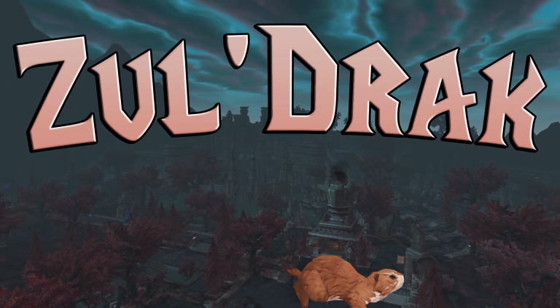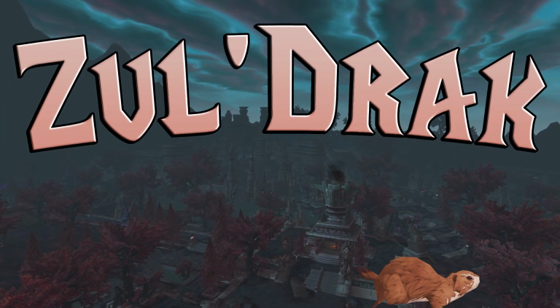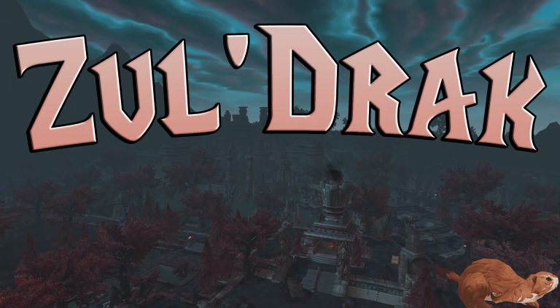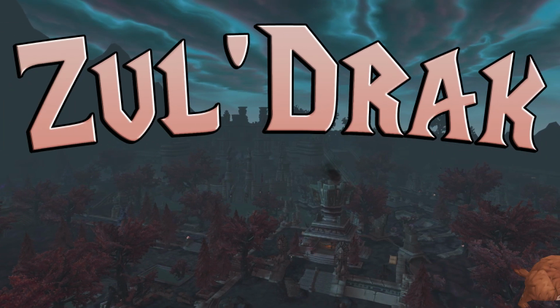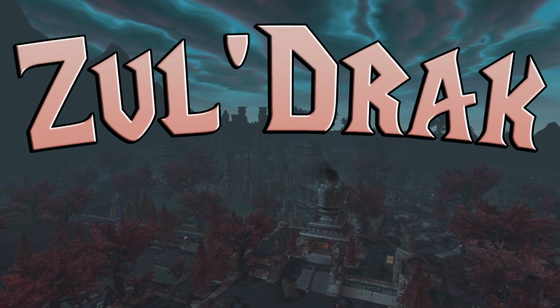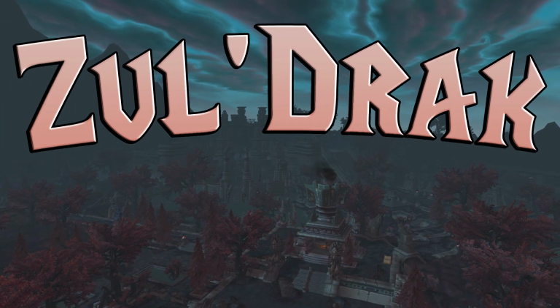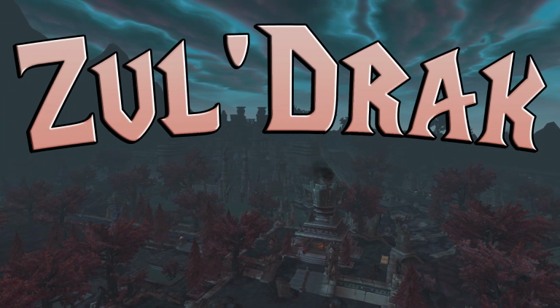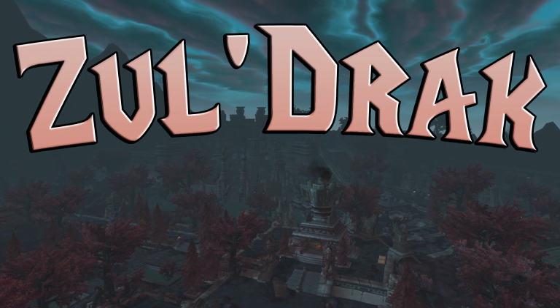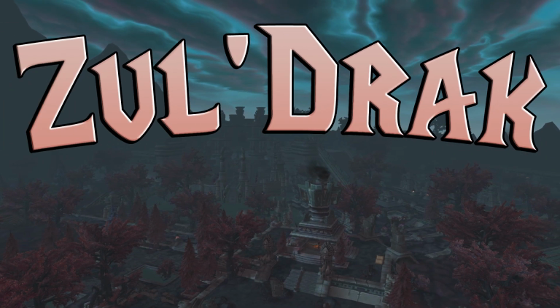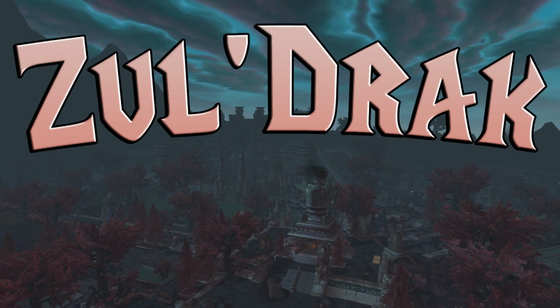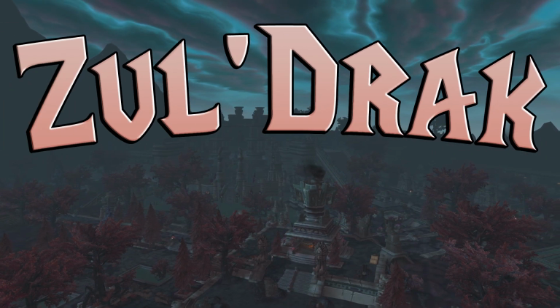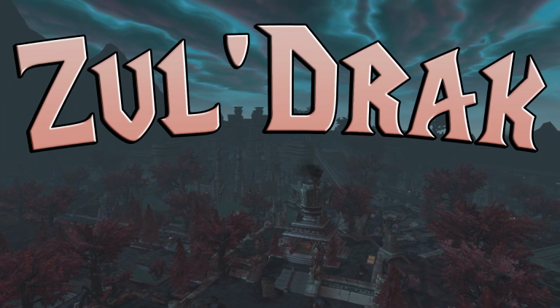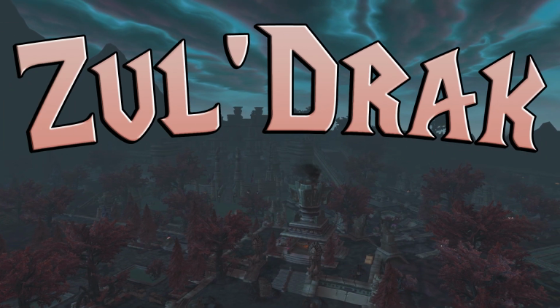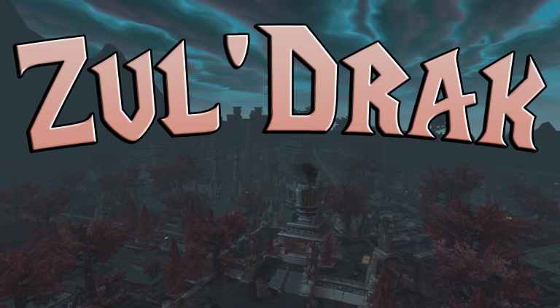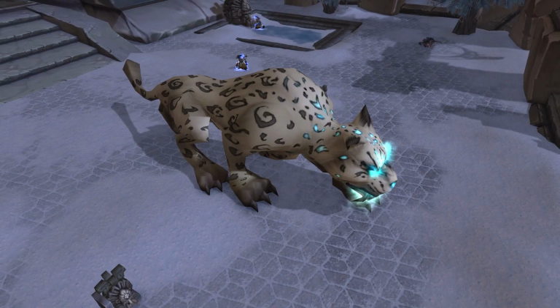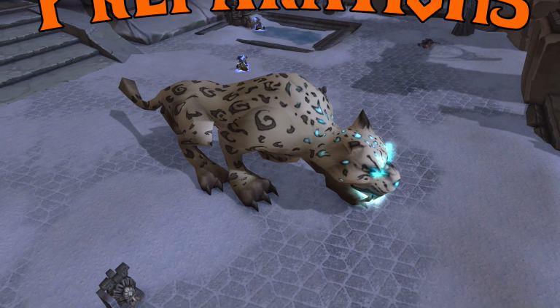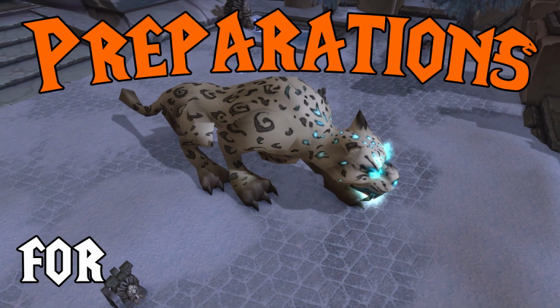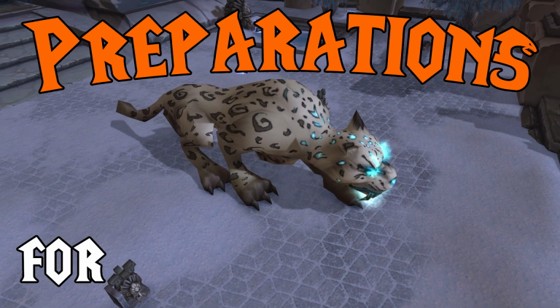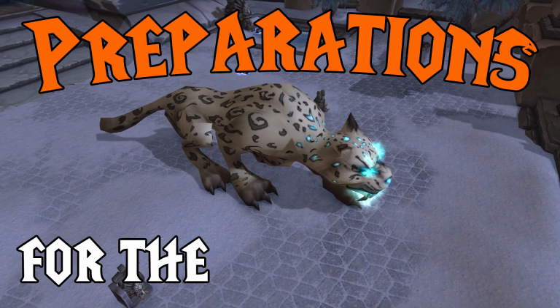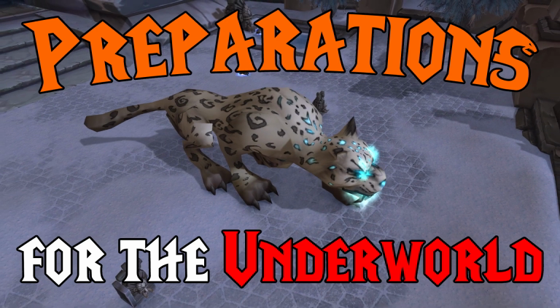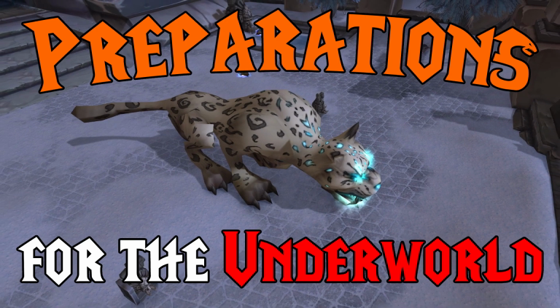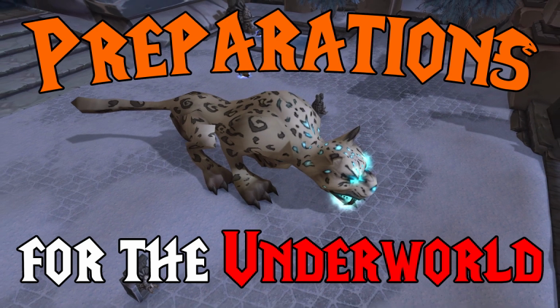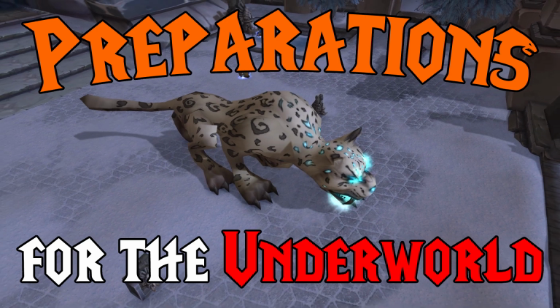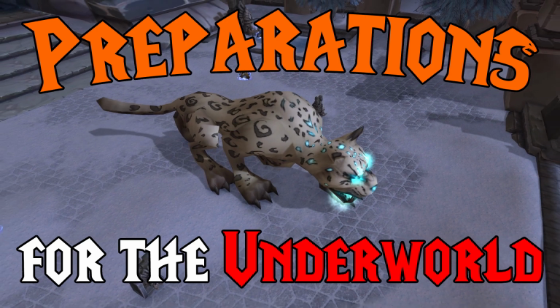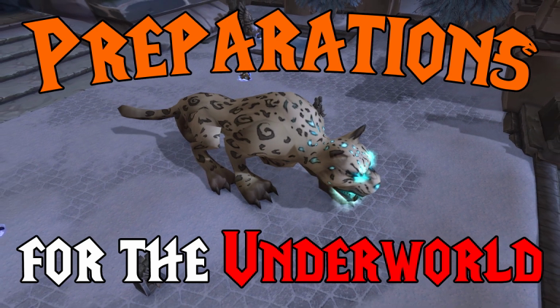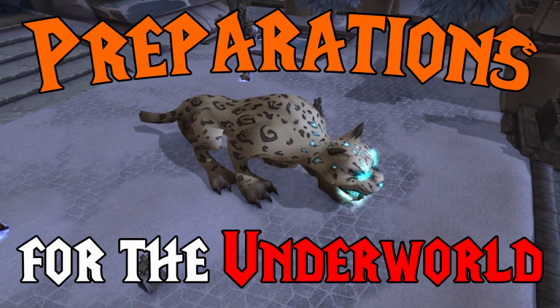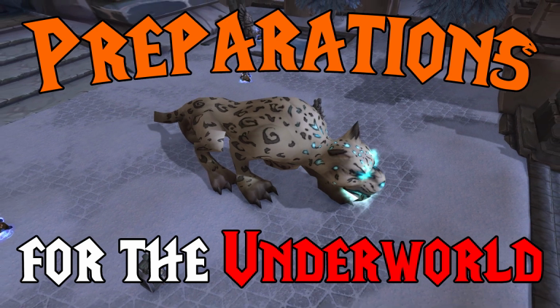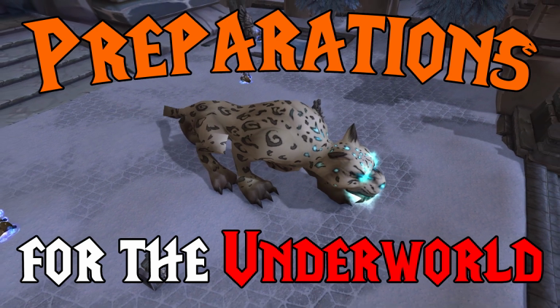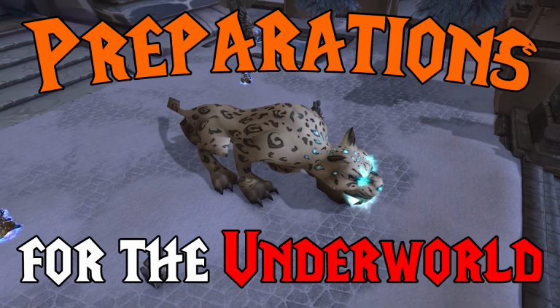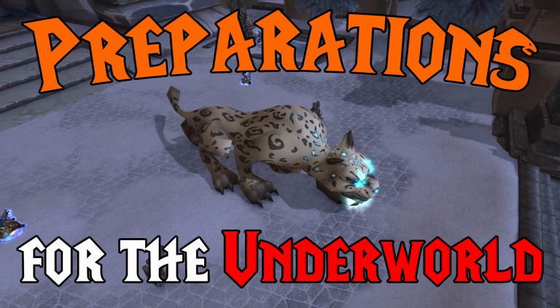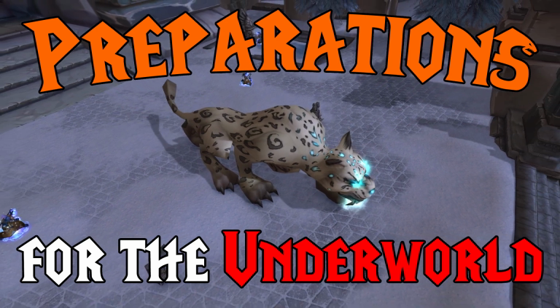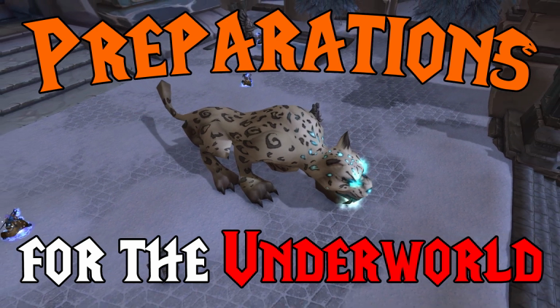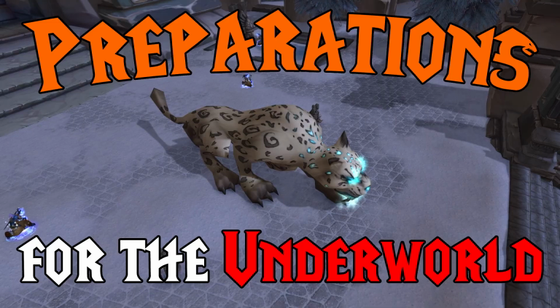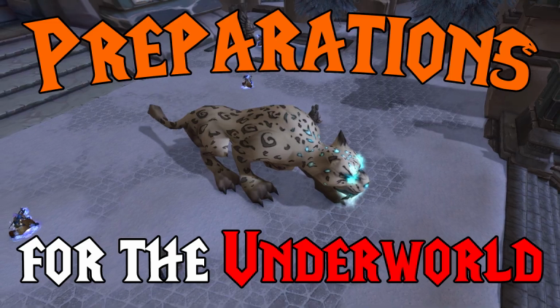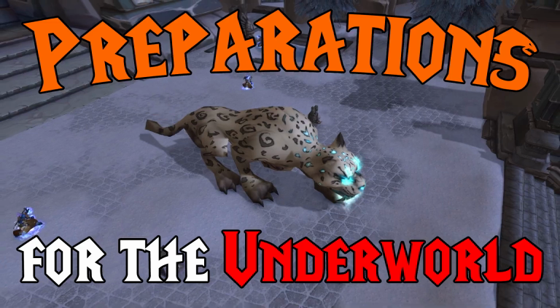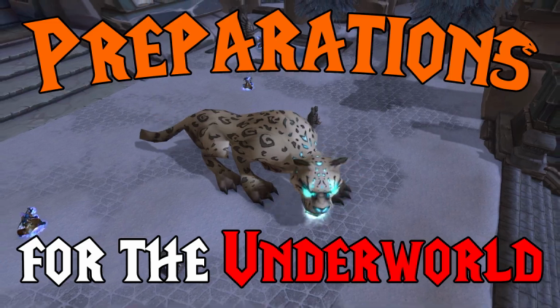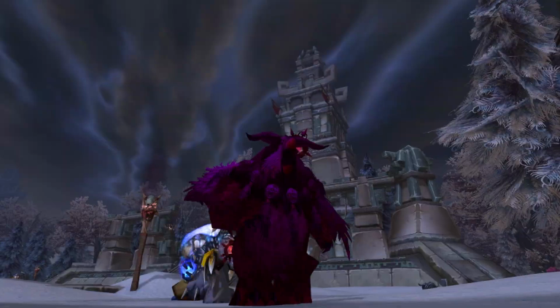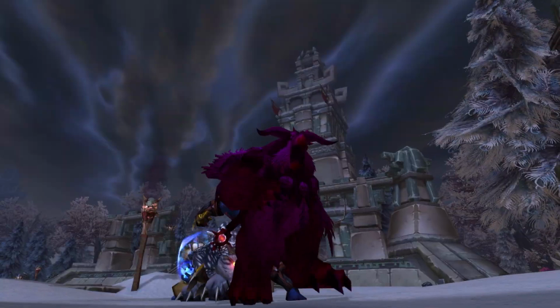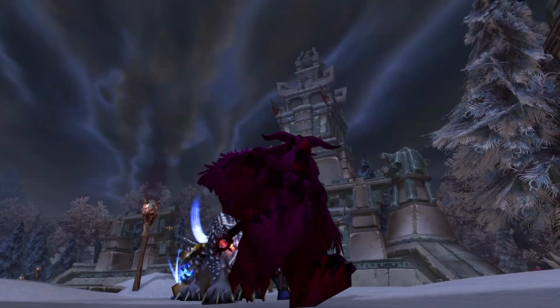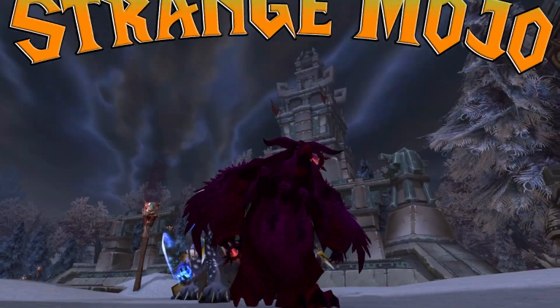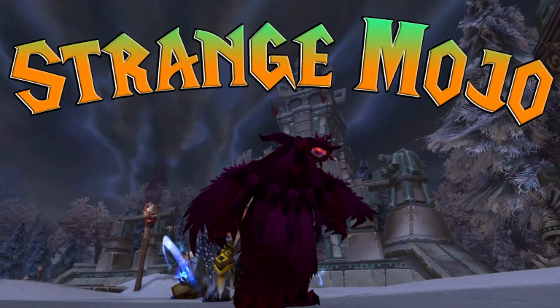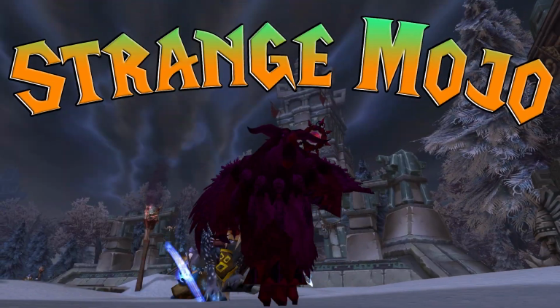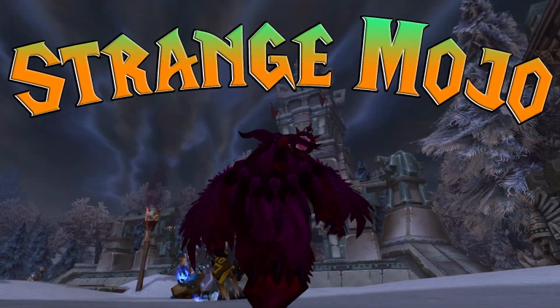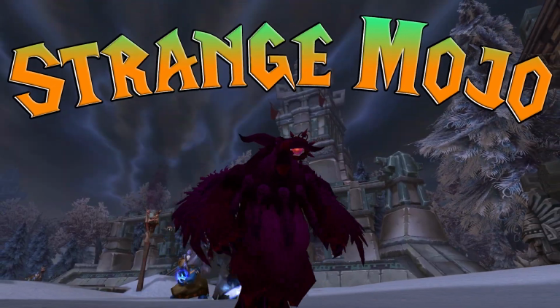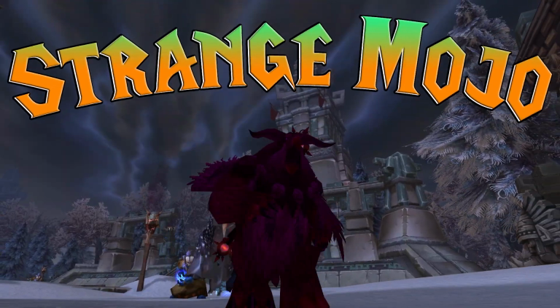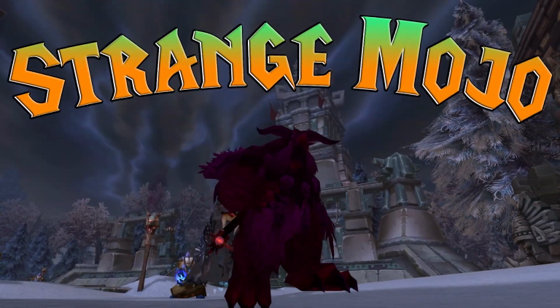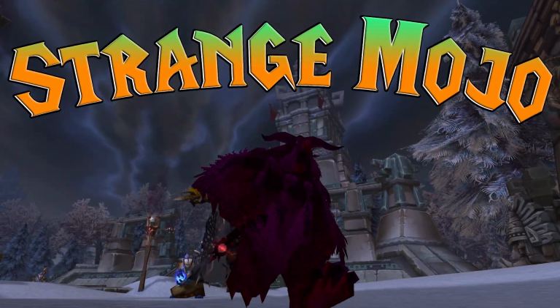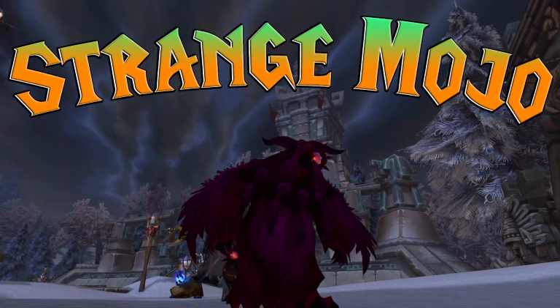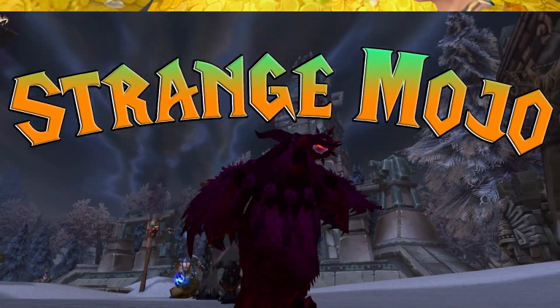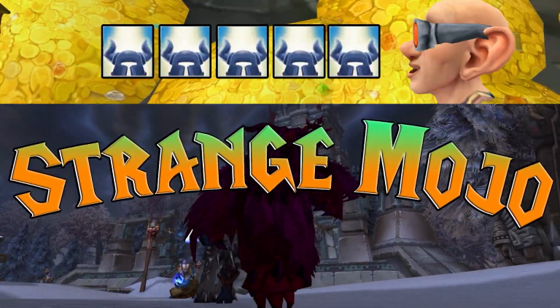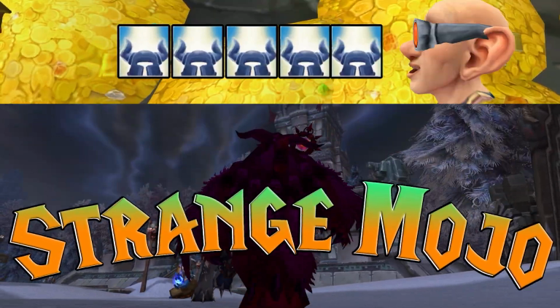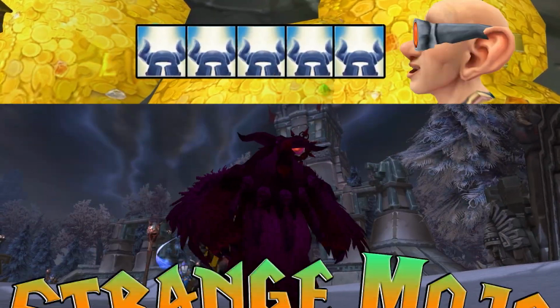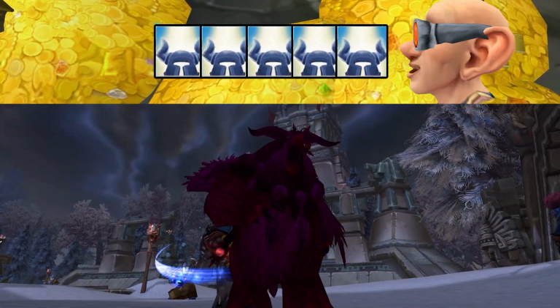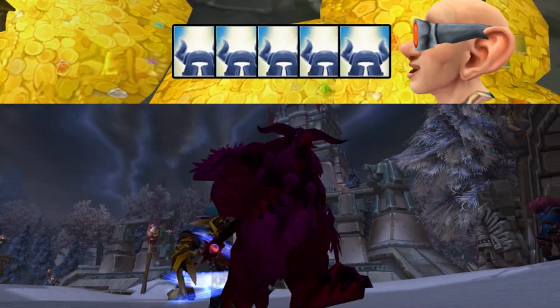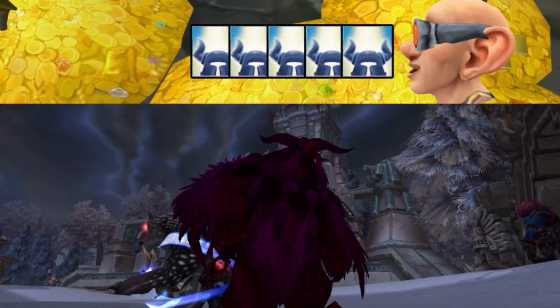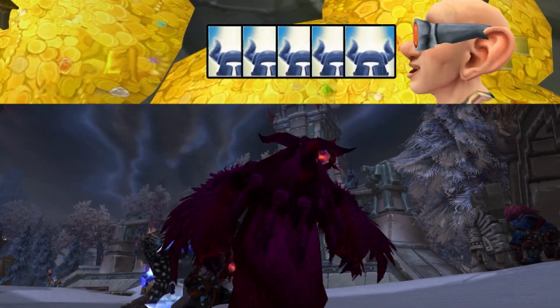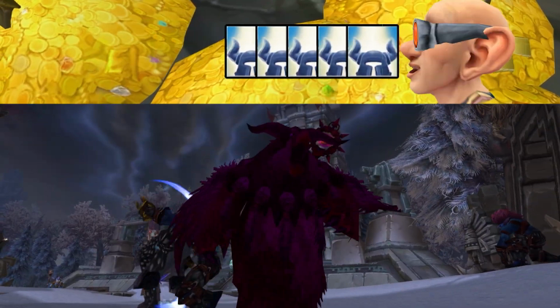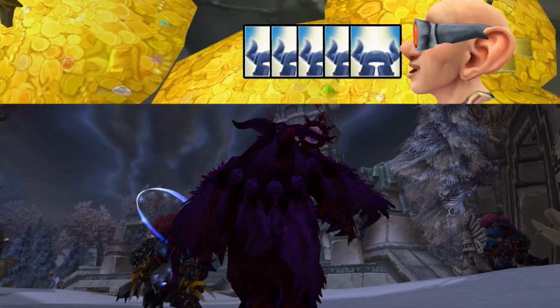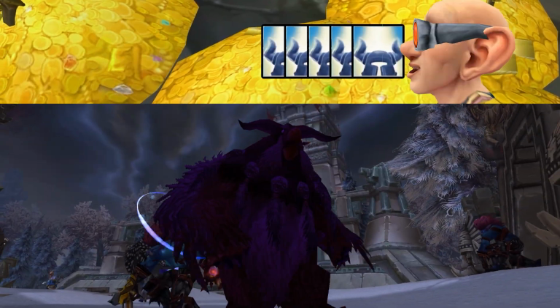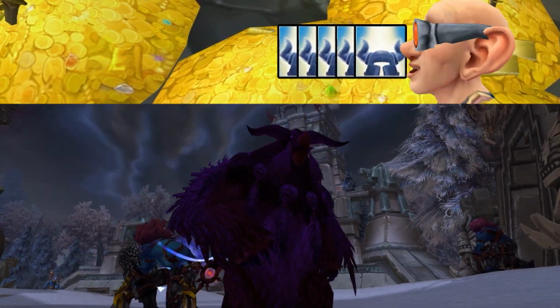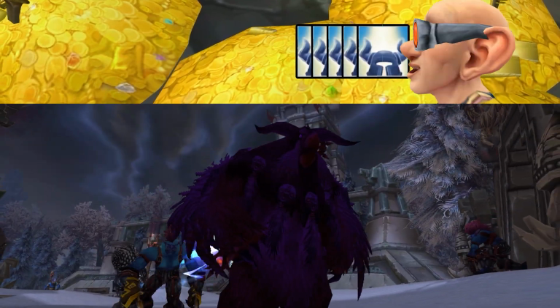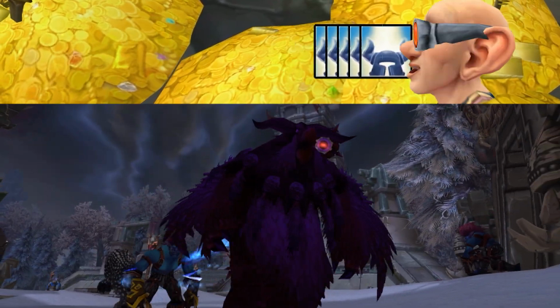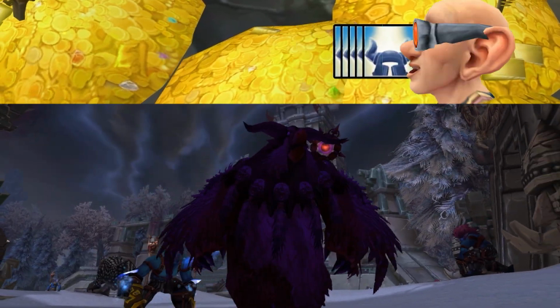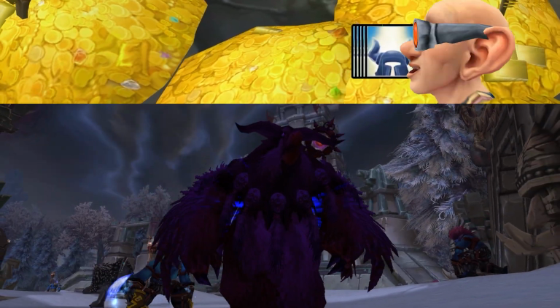Zul'drak: Preparations for the Underworld from Harcoa is part of the Strange Mojo quest chain and gives 5 Emblems.